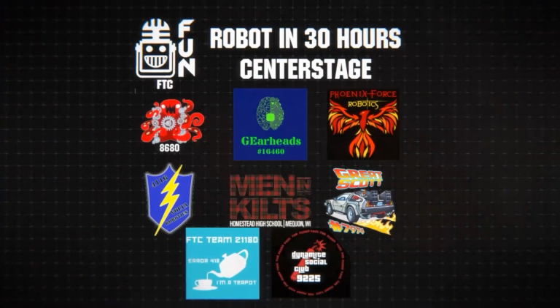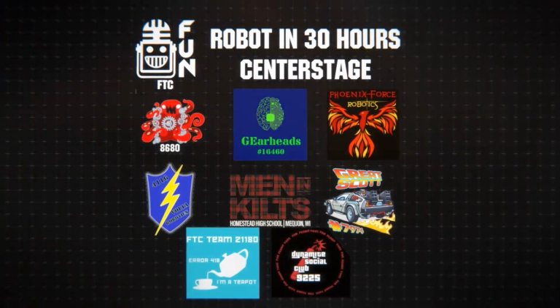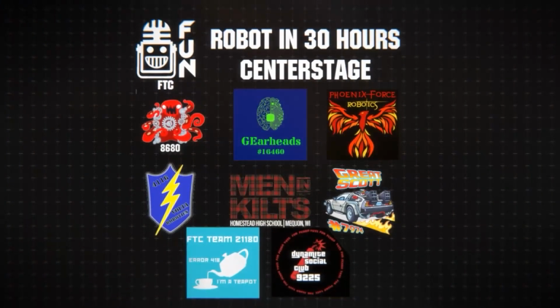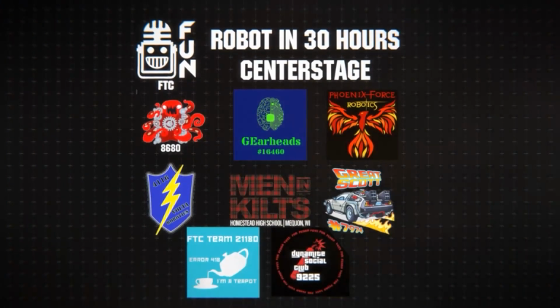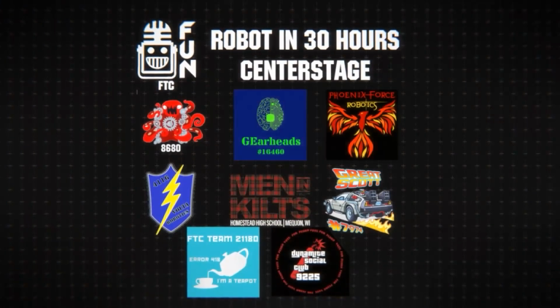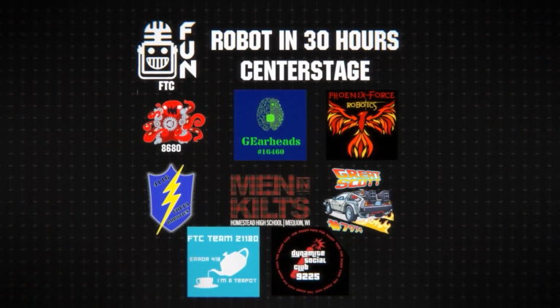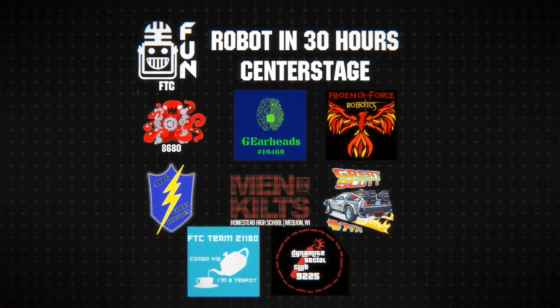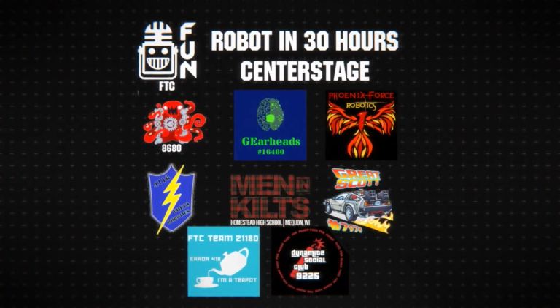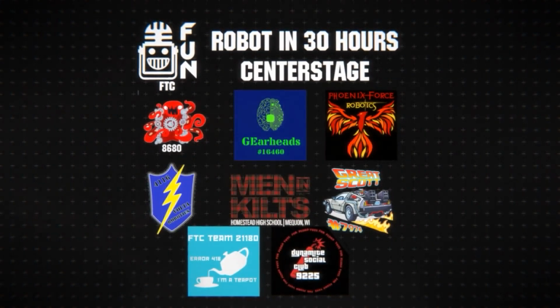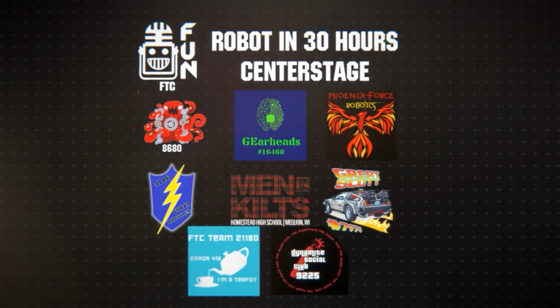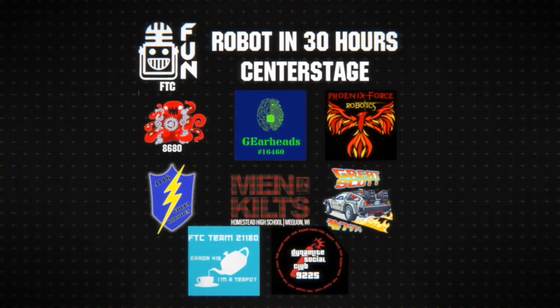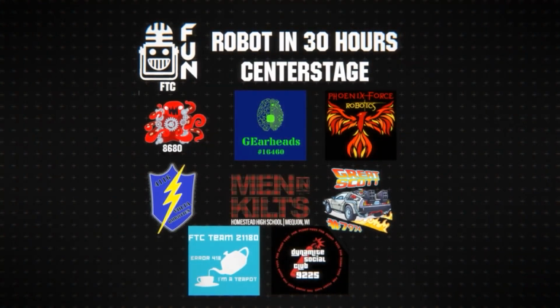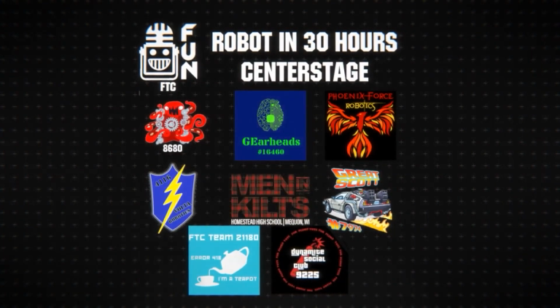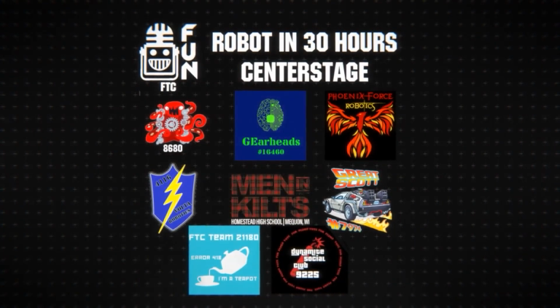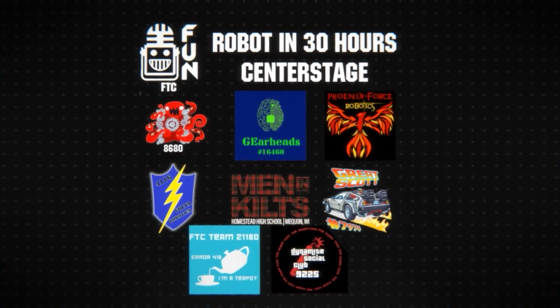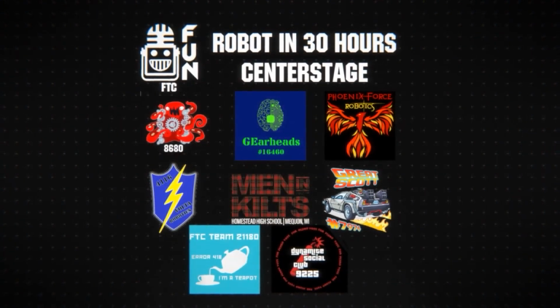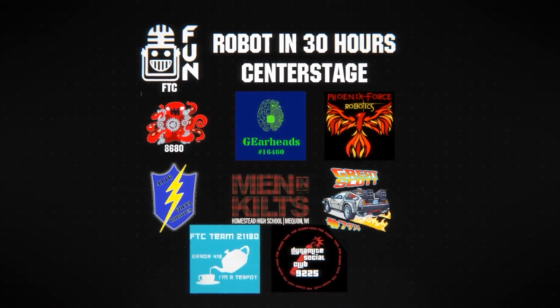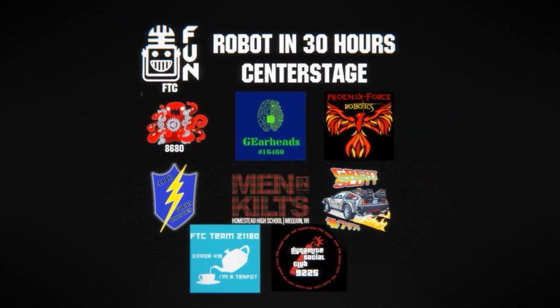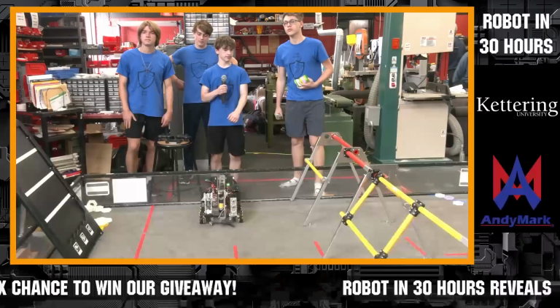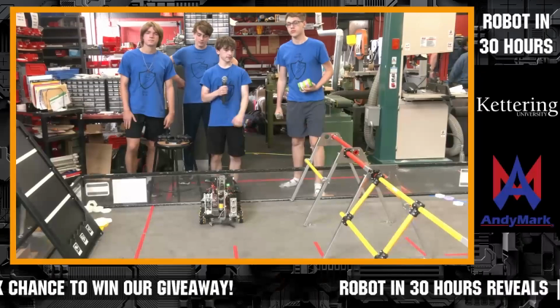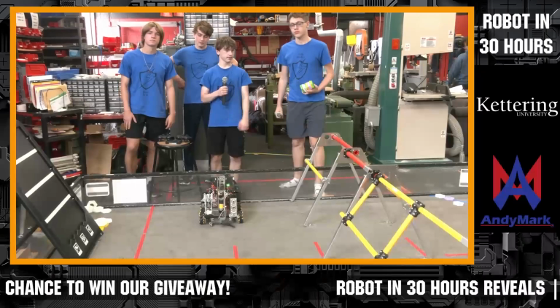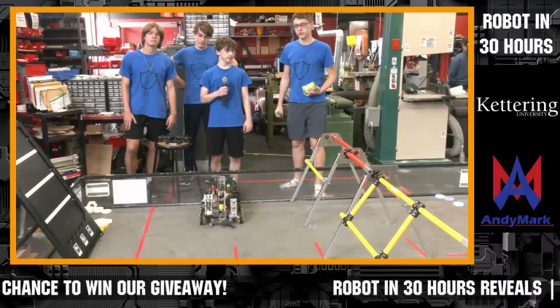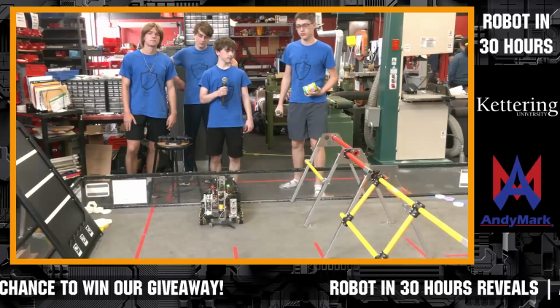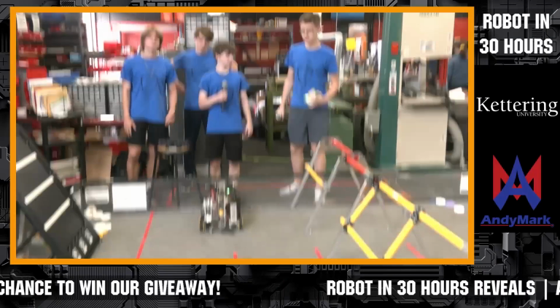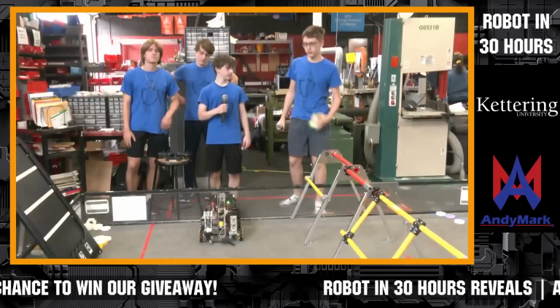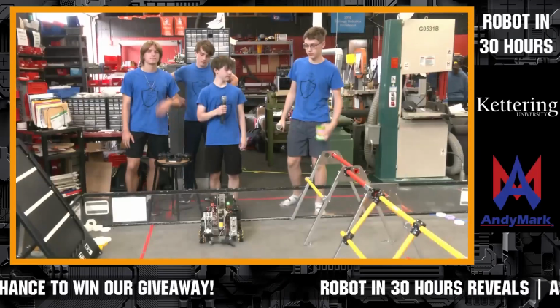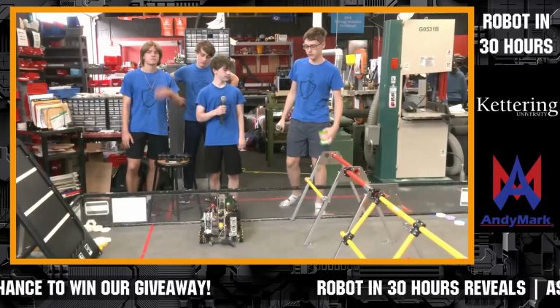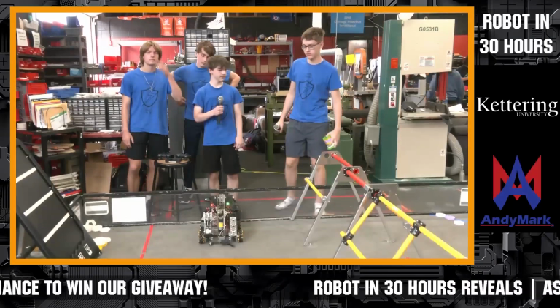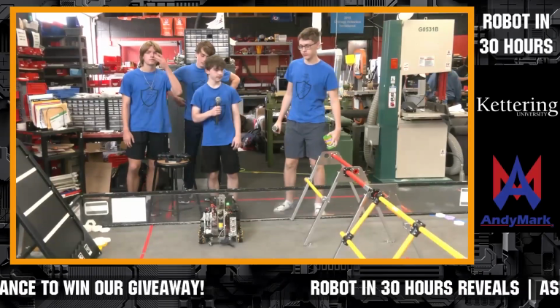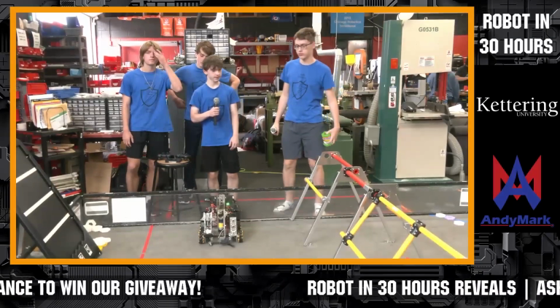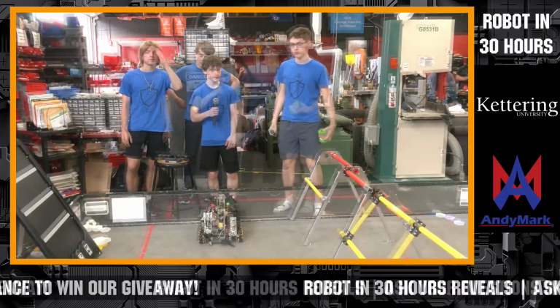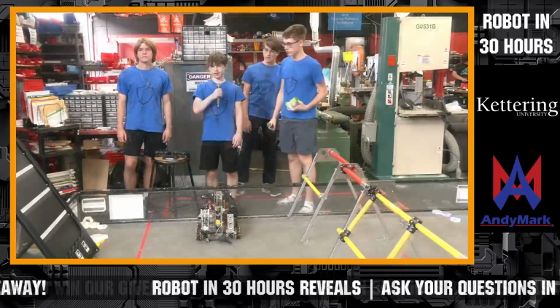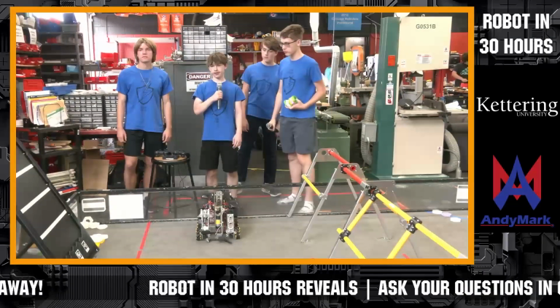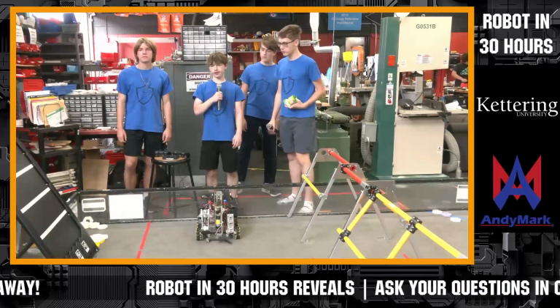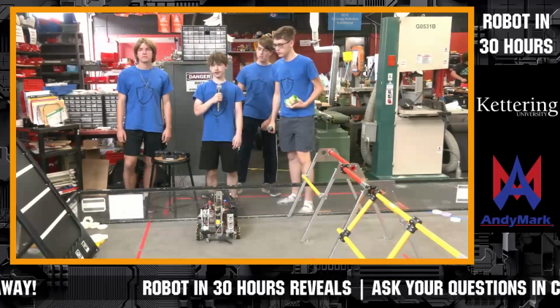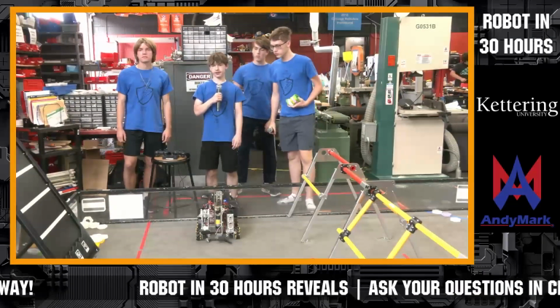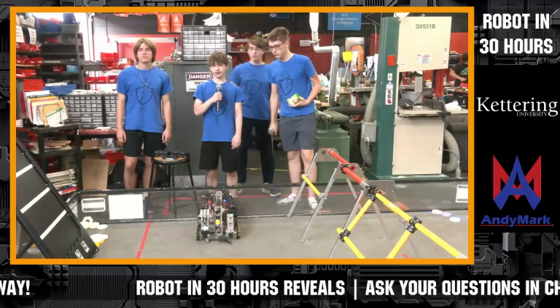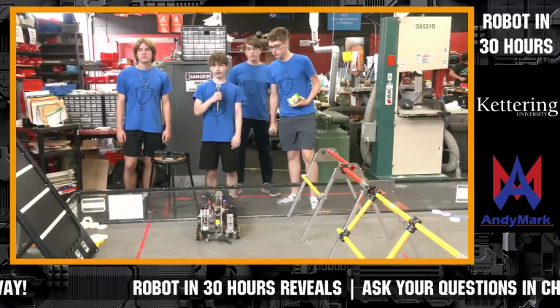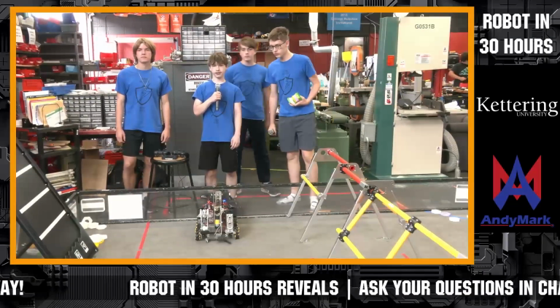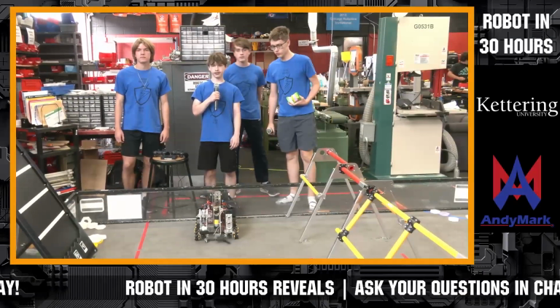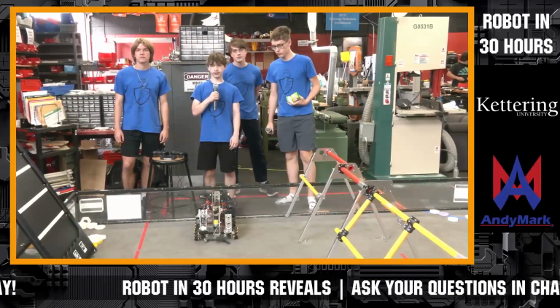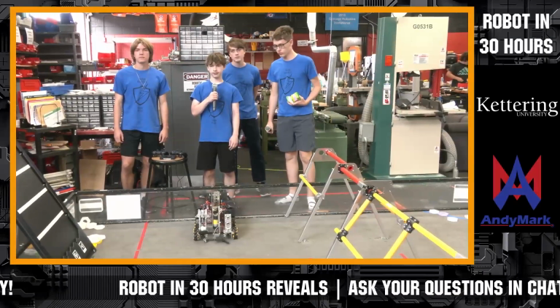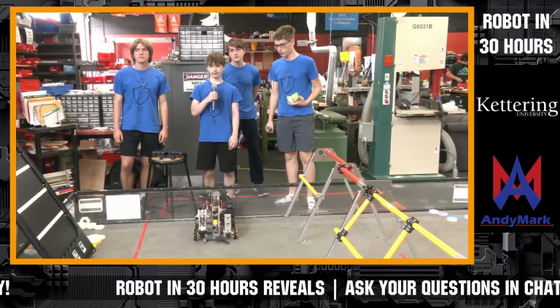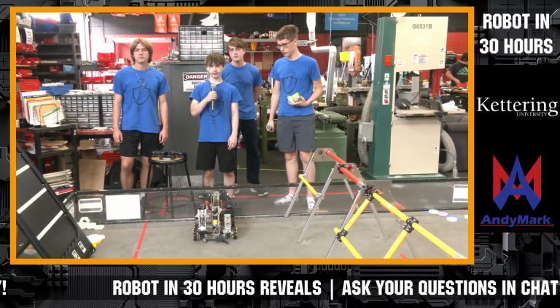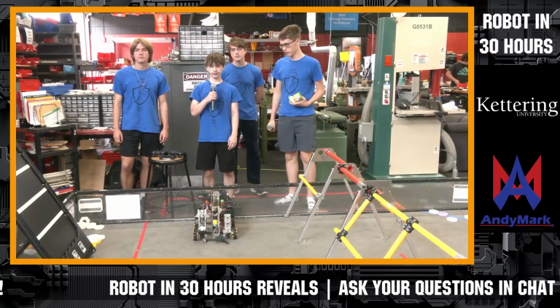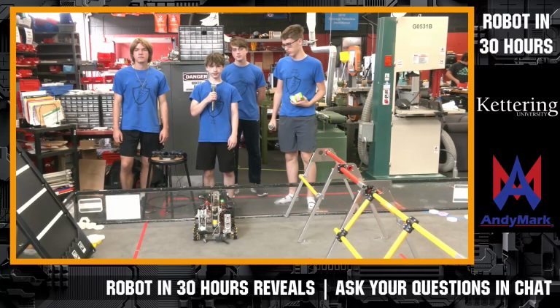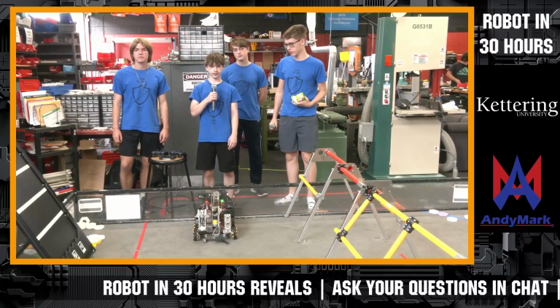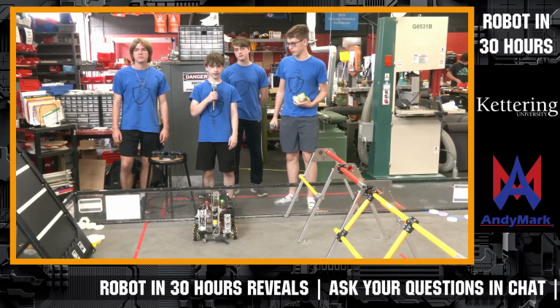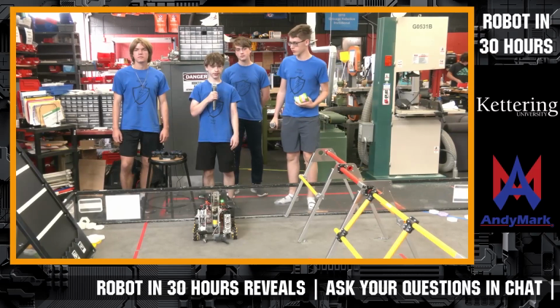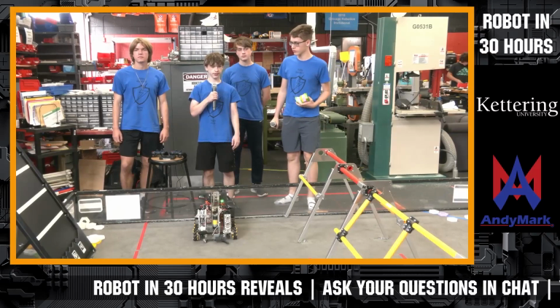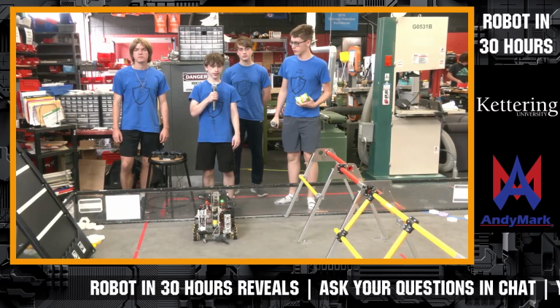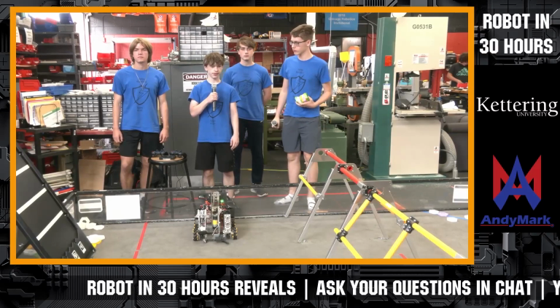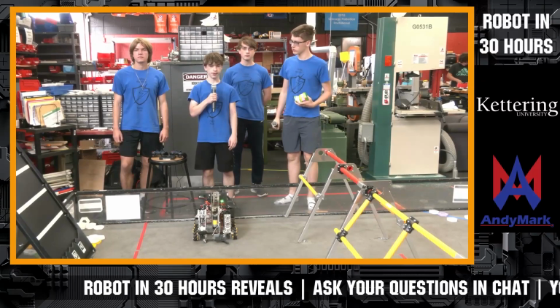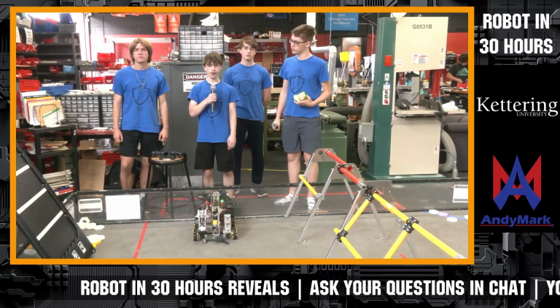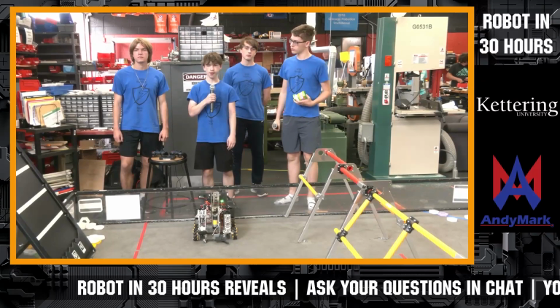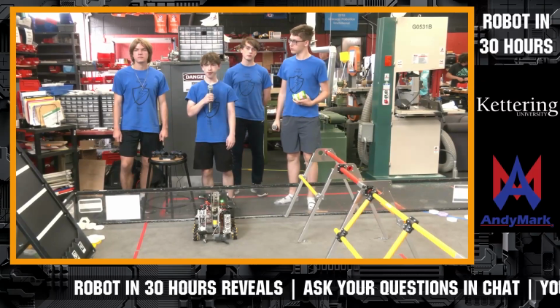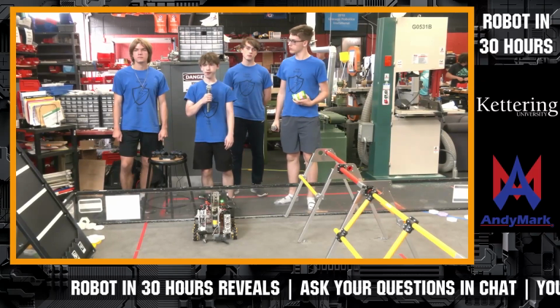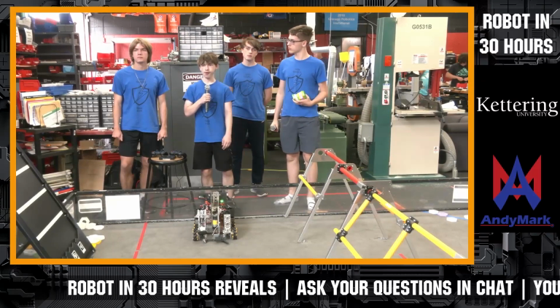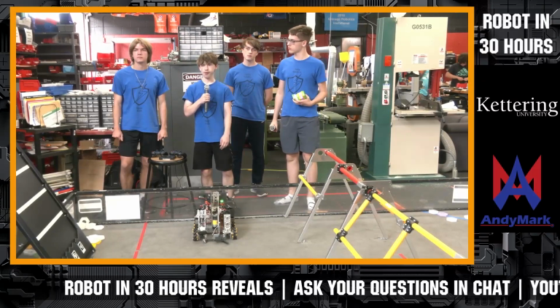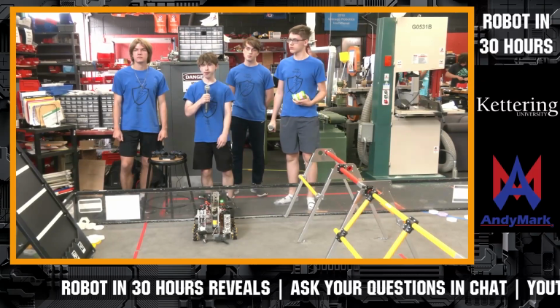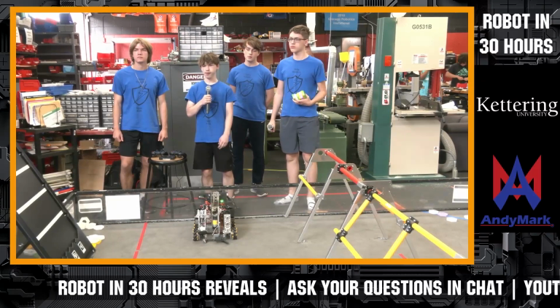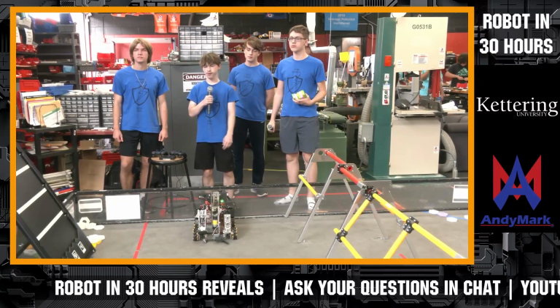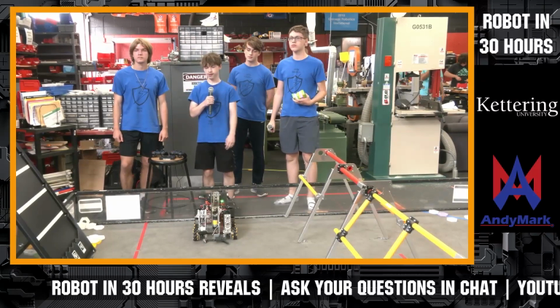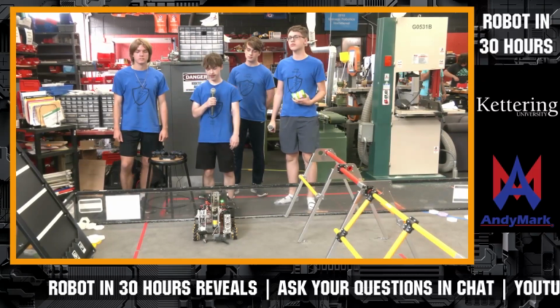All right, 41-16, welcome in. This is our last team of the evening. Go ahead and introduce yourselves. Let us know about your robot. That's a slick looking machine you got there.